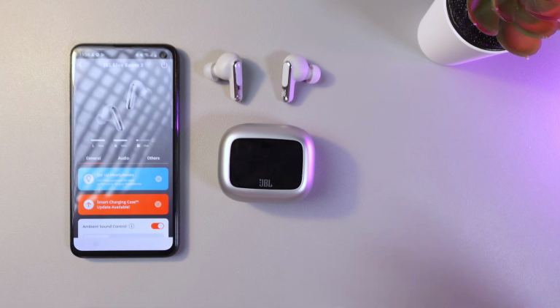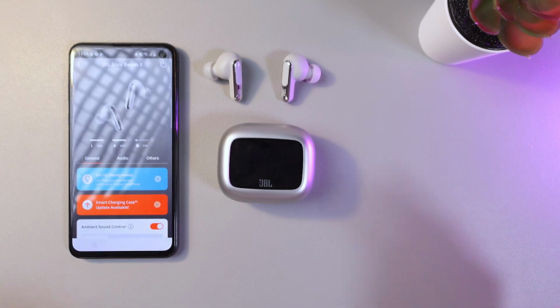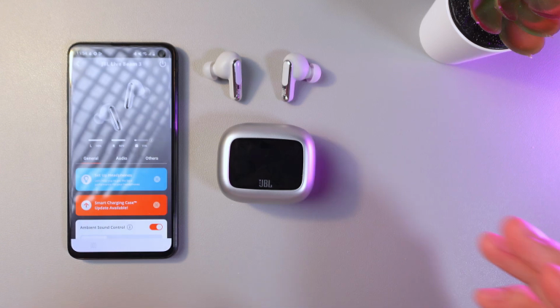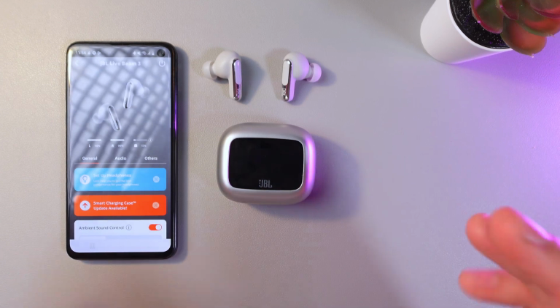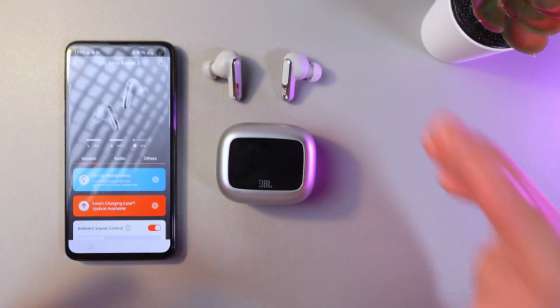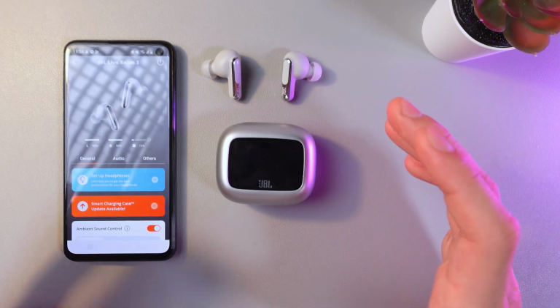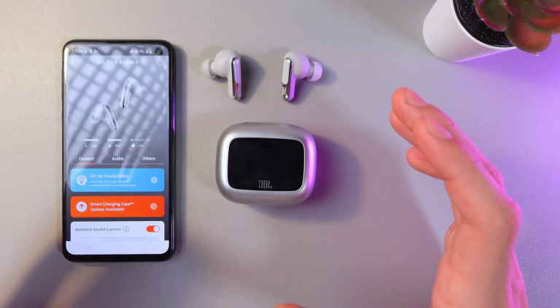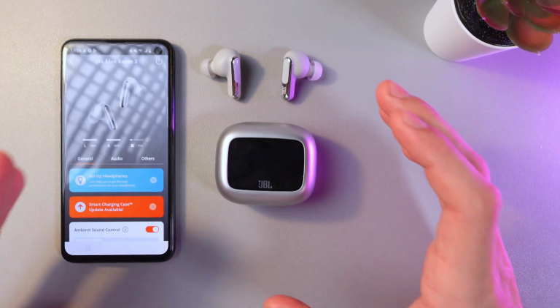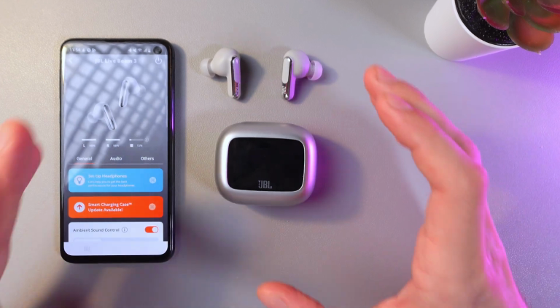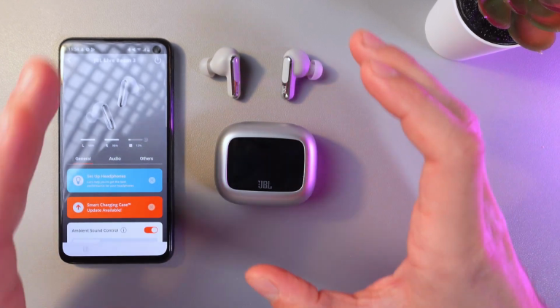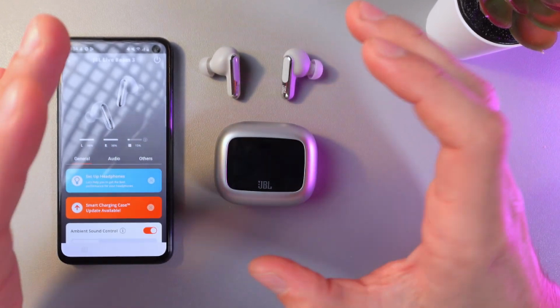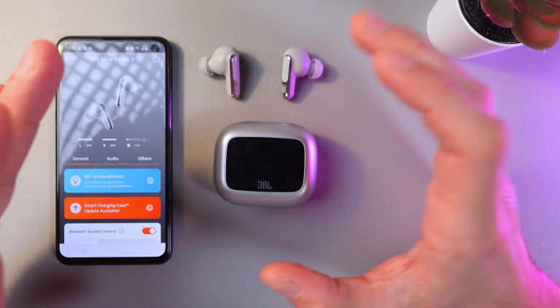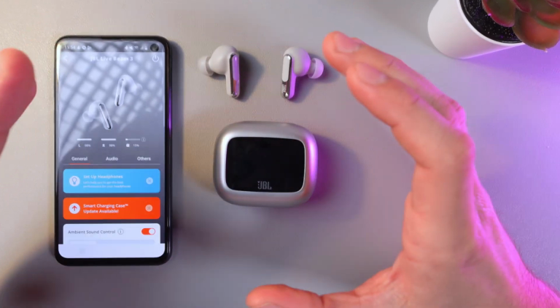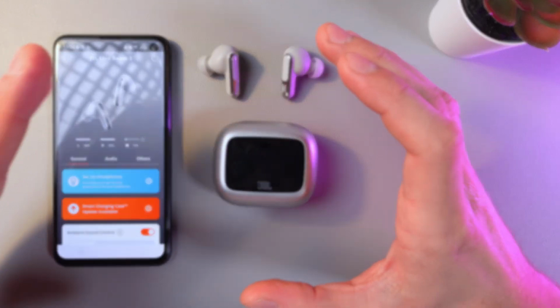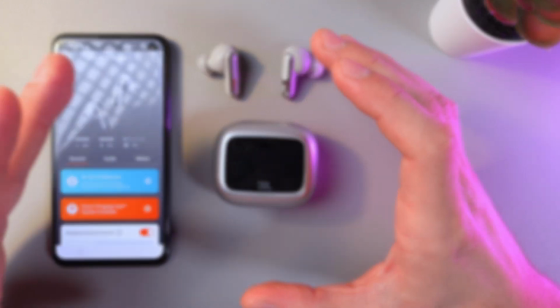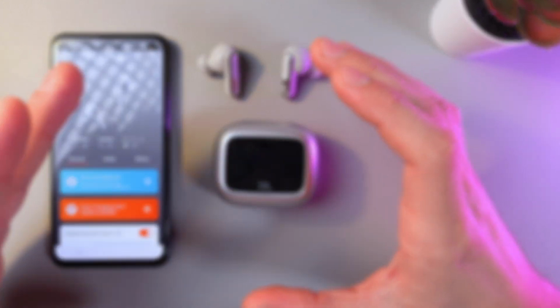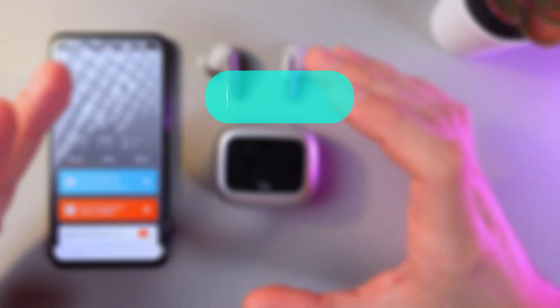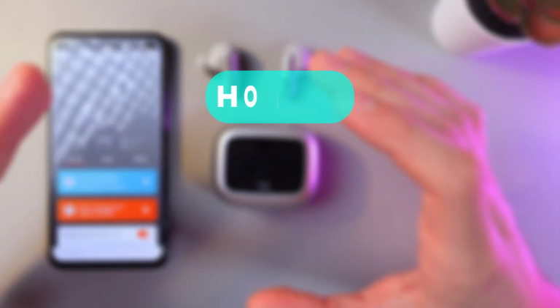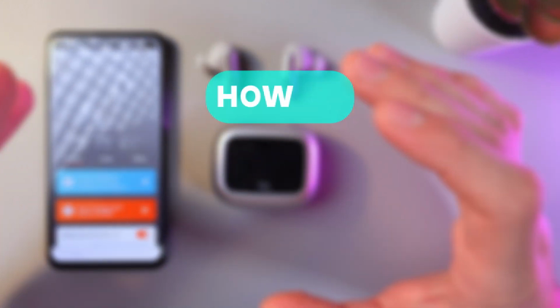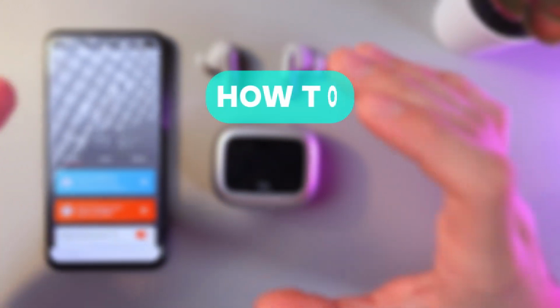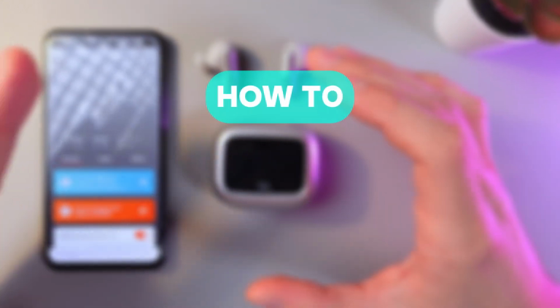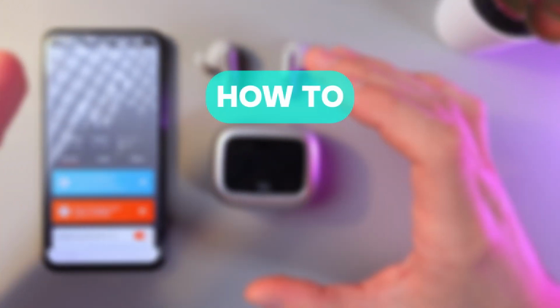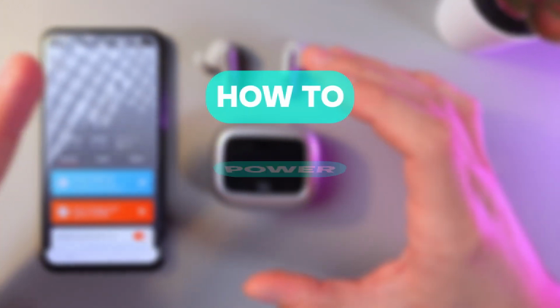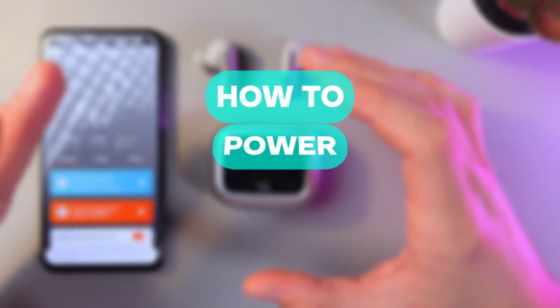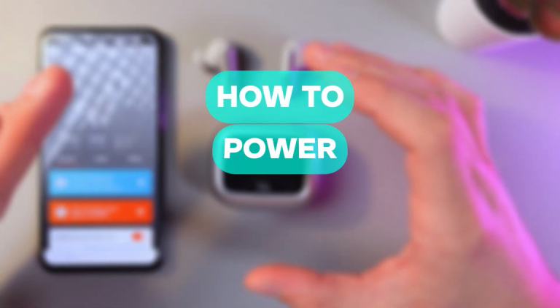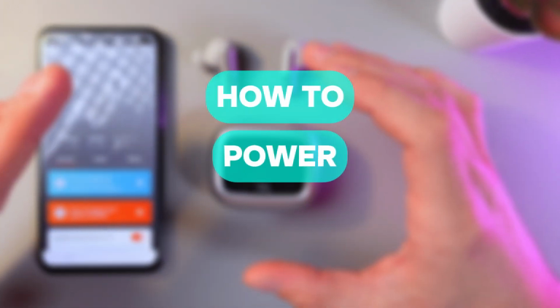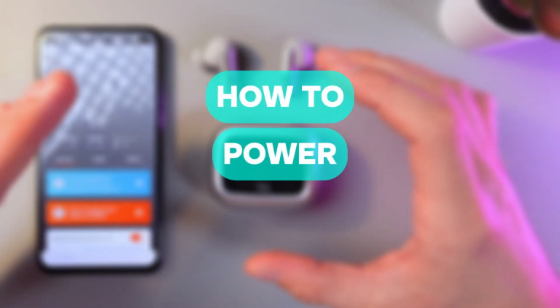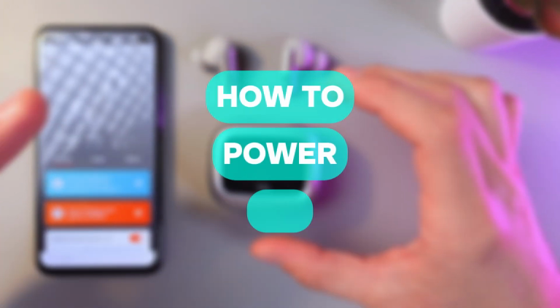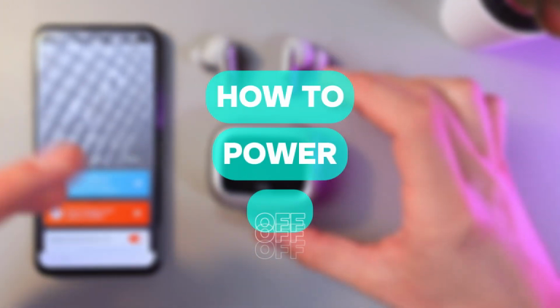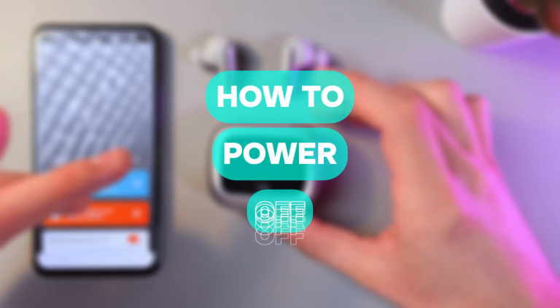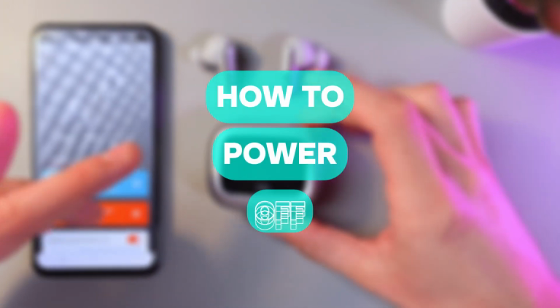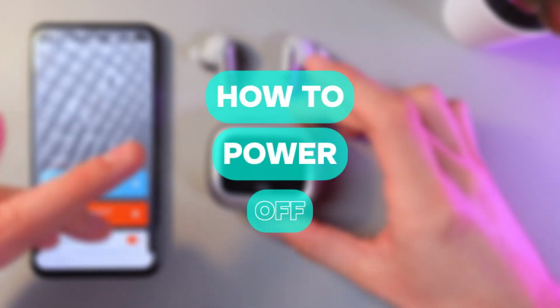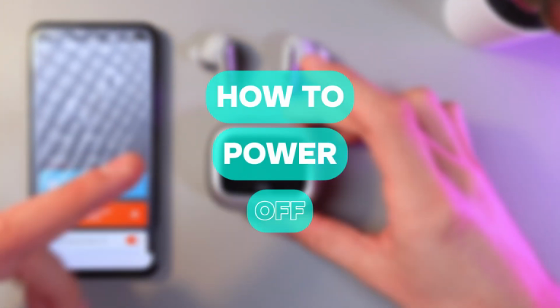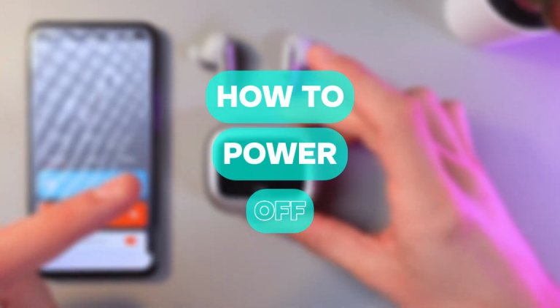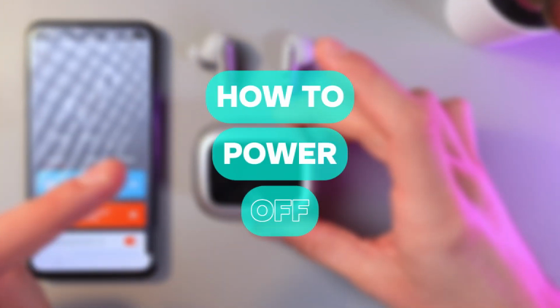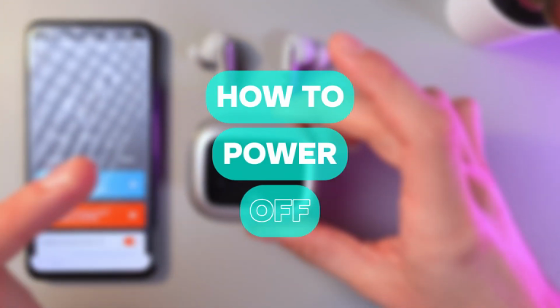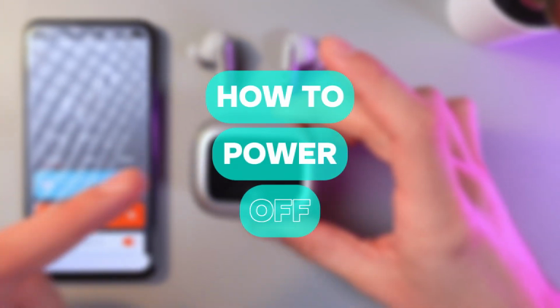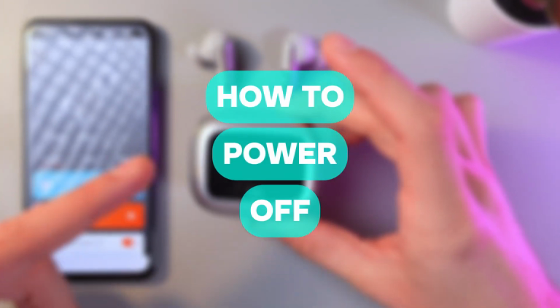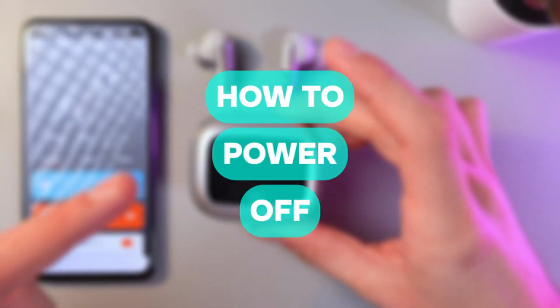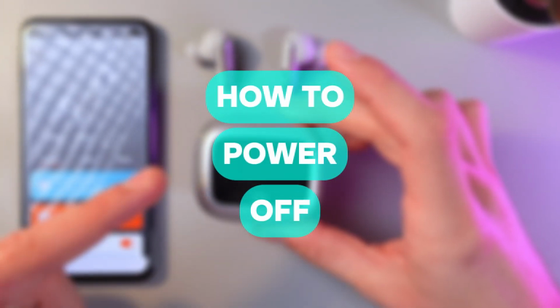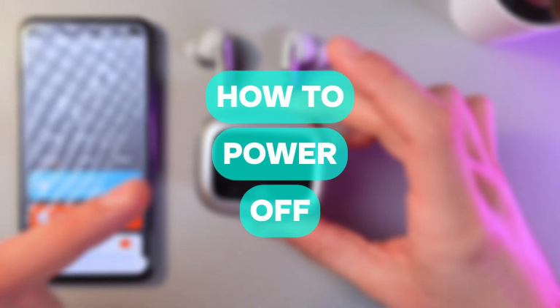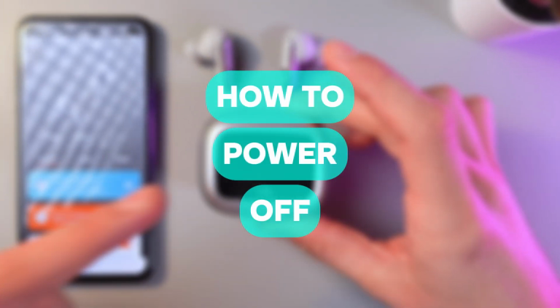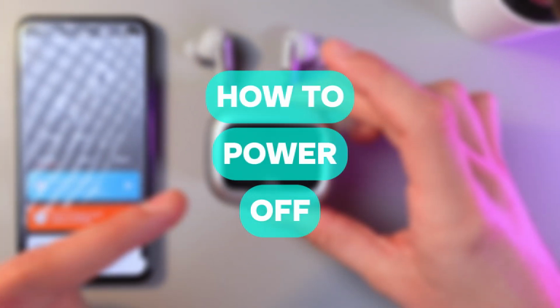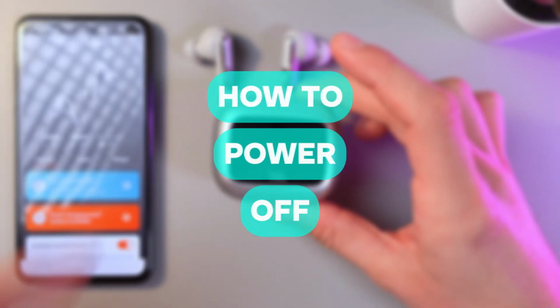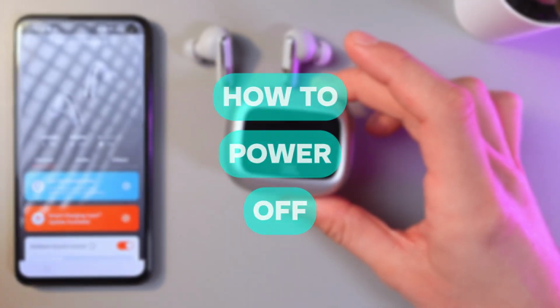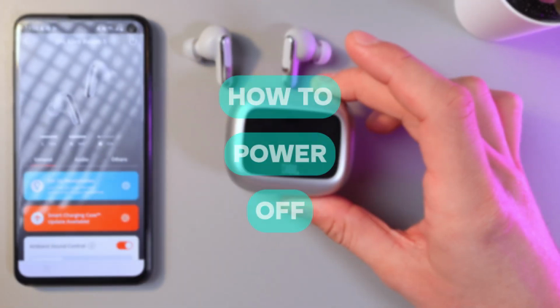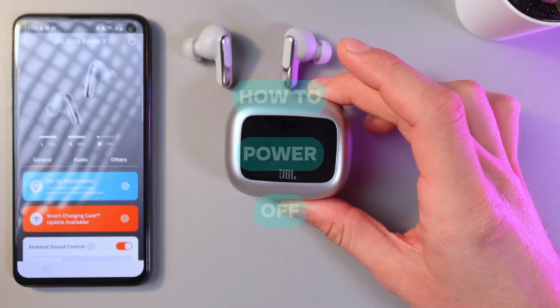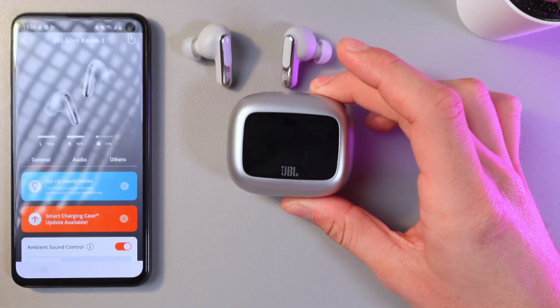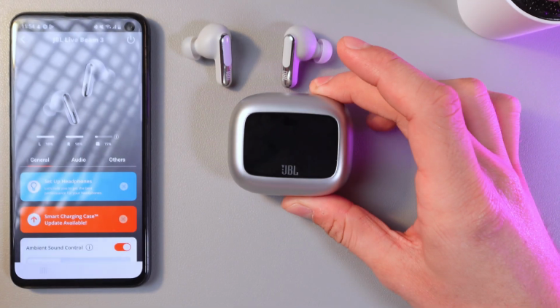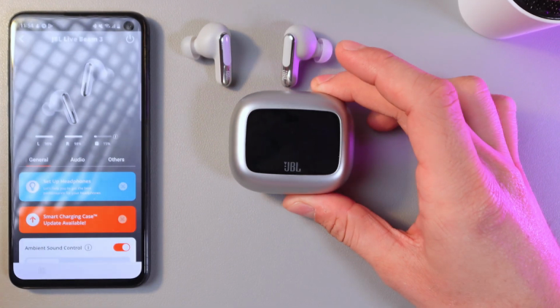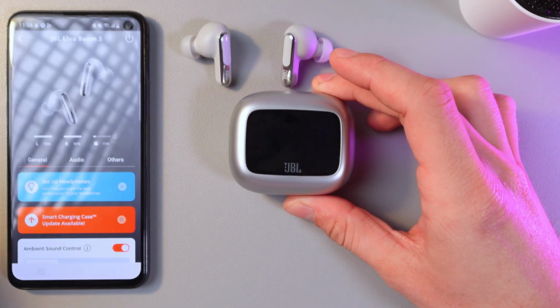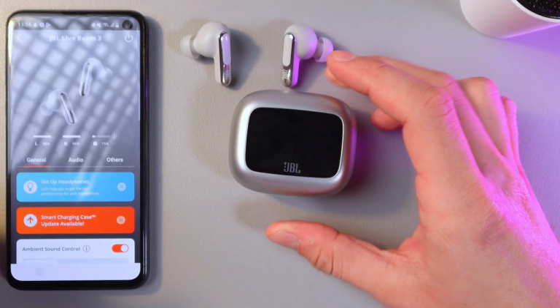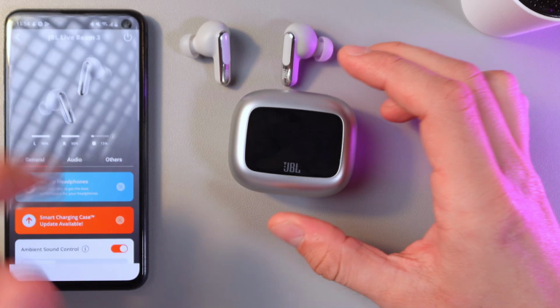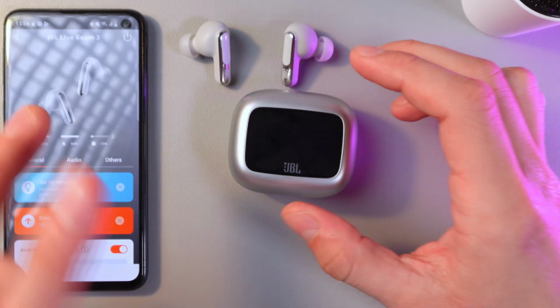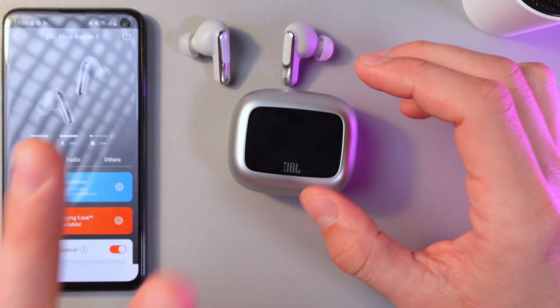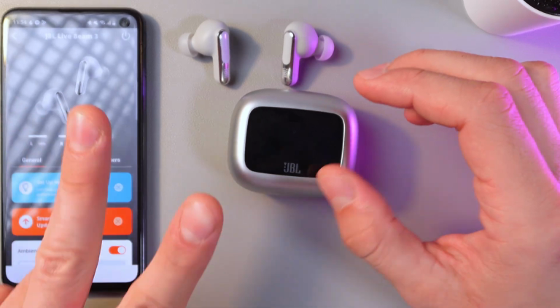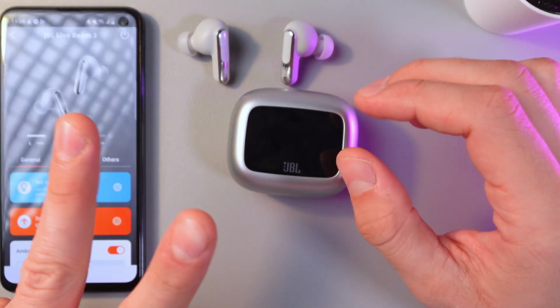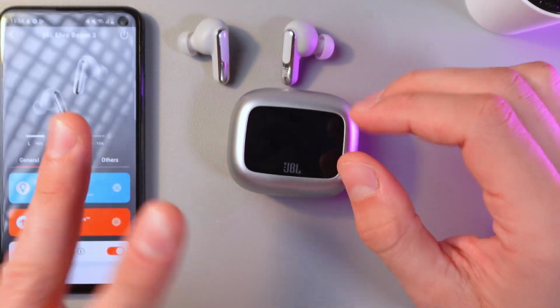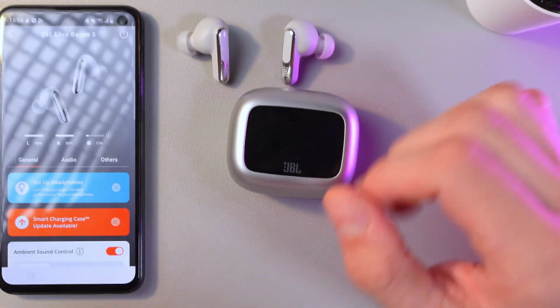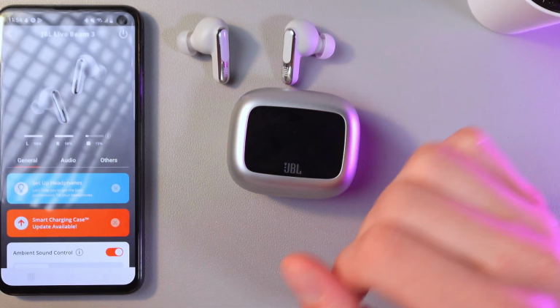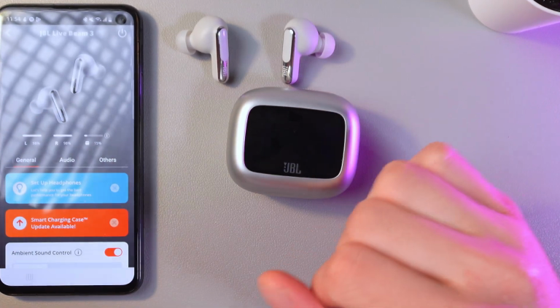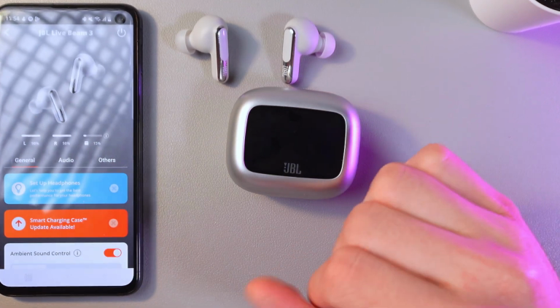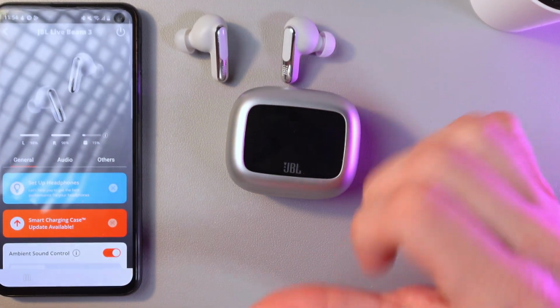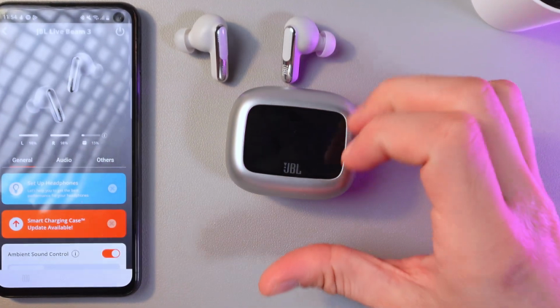Hello everyone, and today I'll show you how to turn off your GBL LiveBeam 3 headphones. There are two ways to do that.